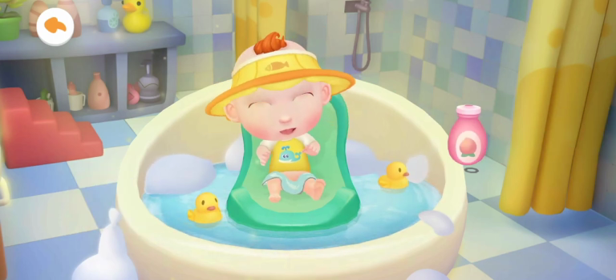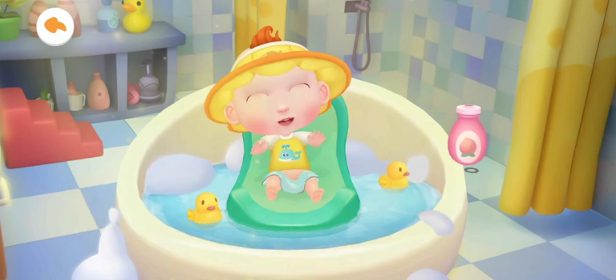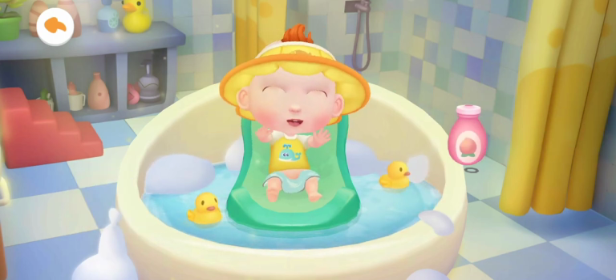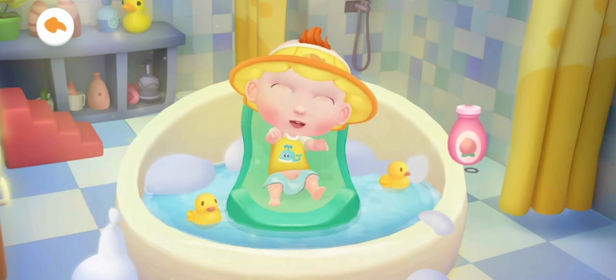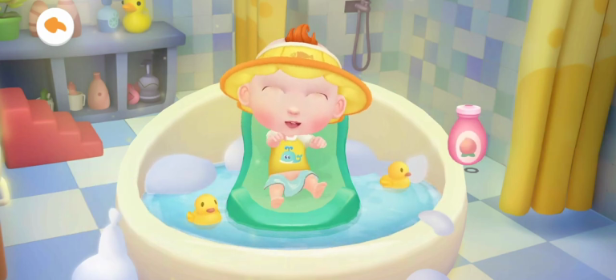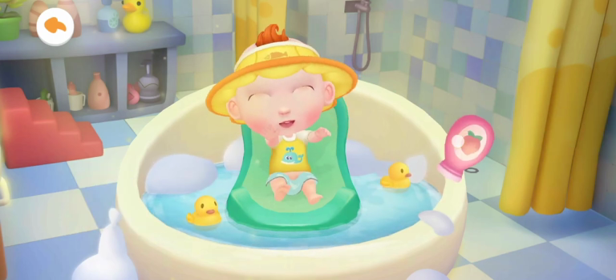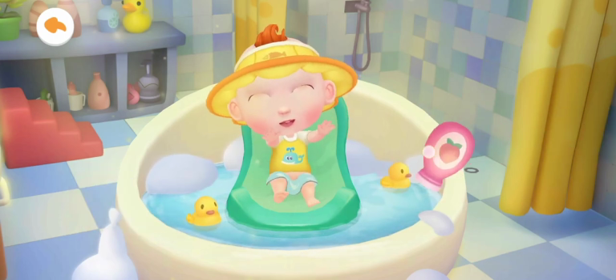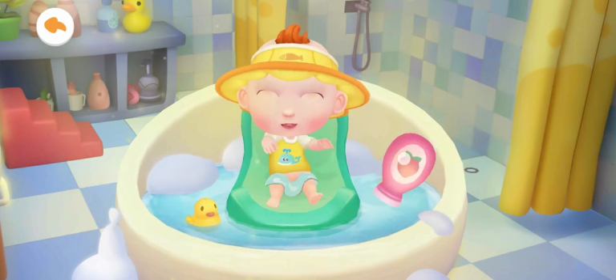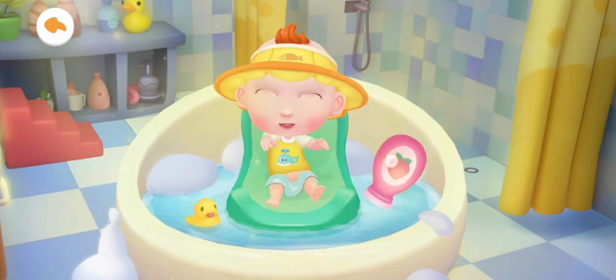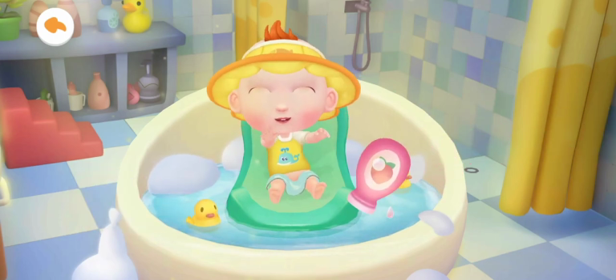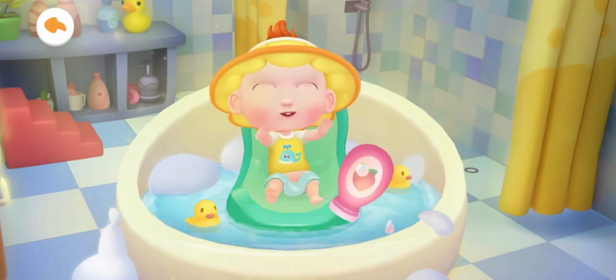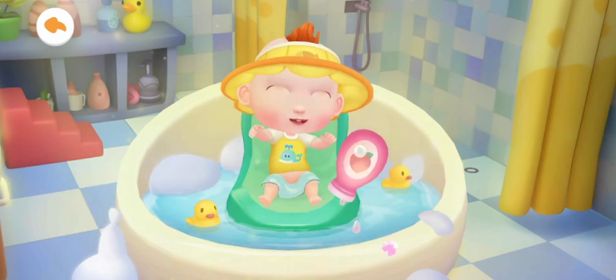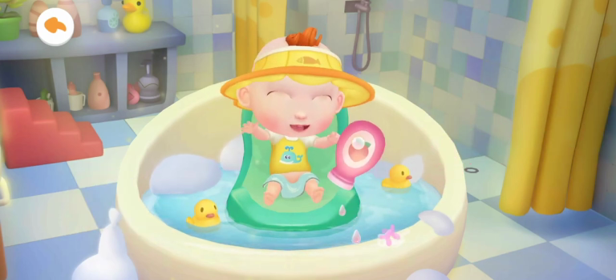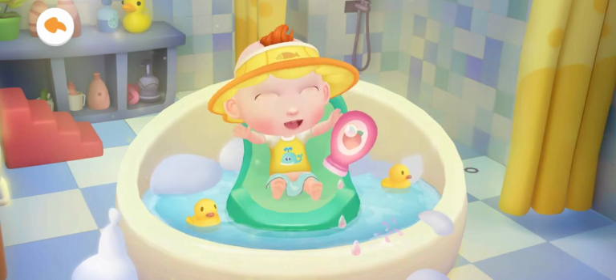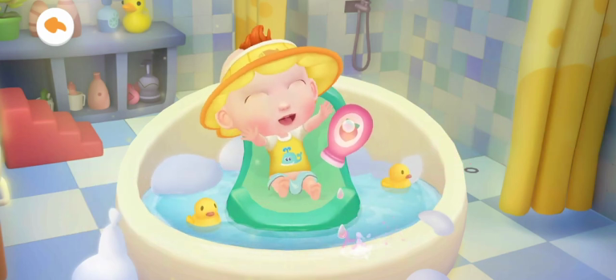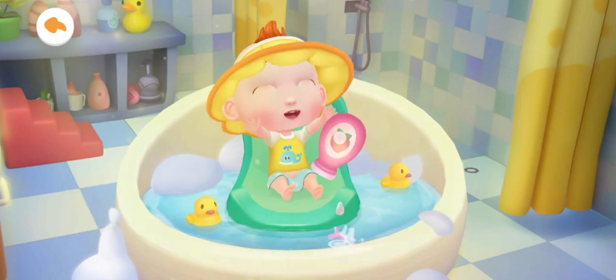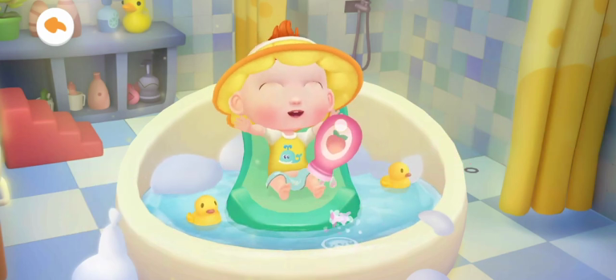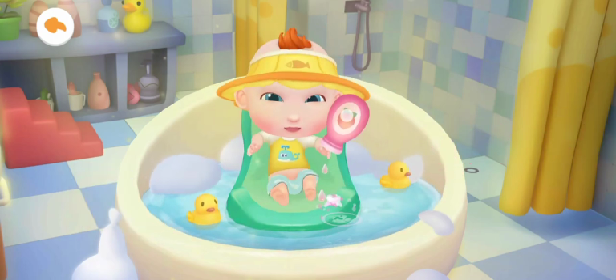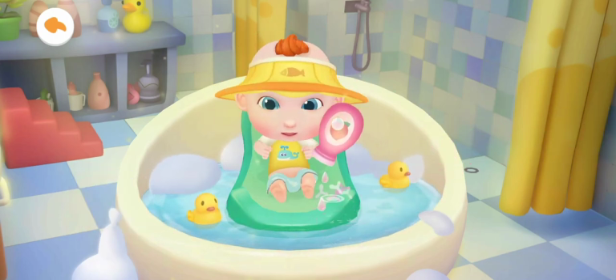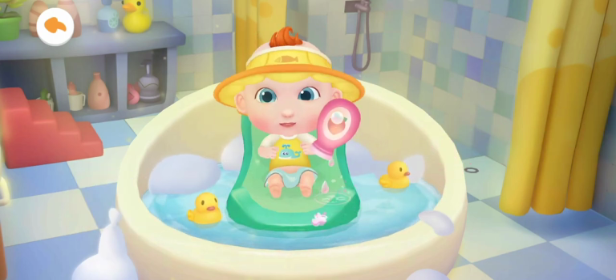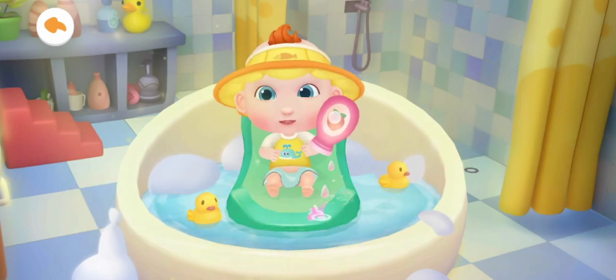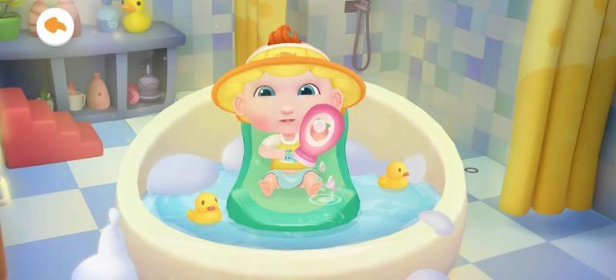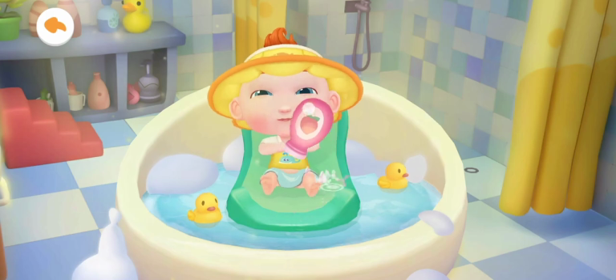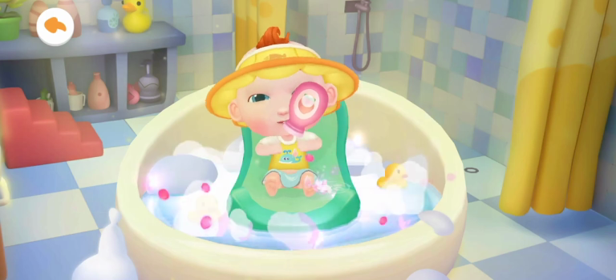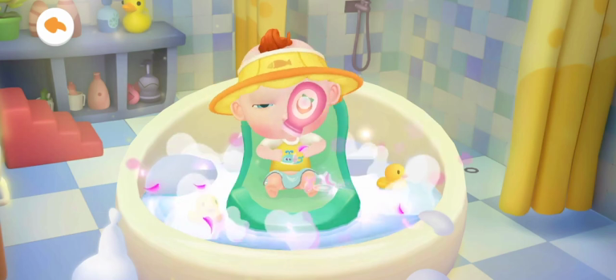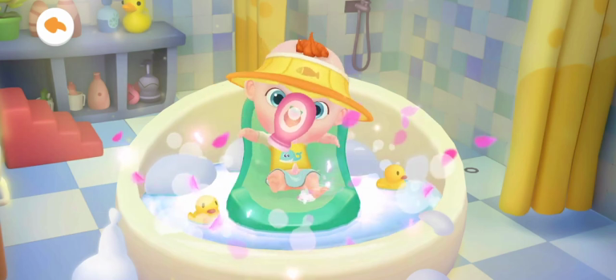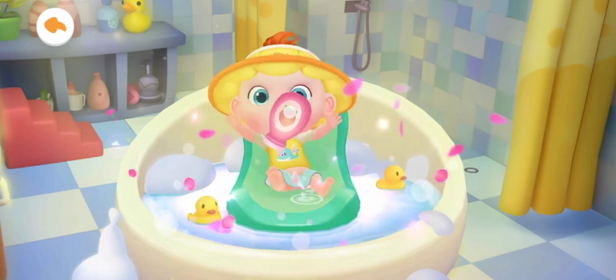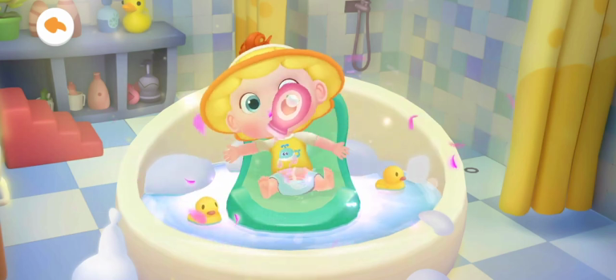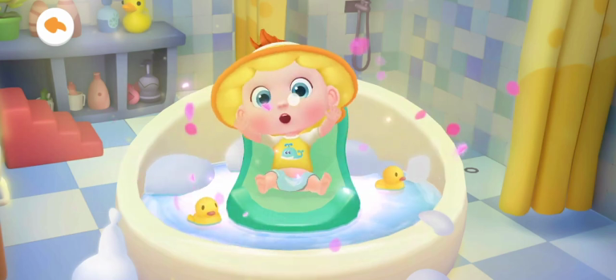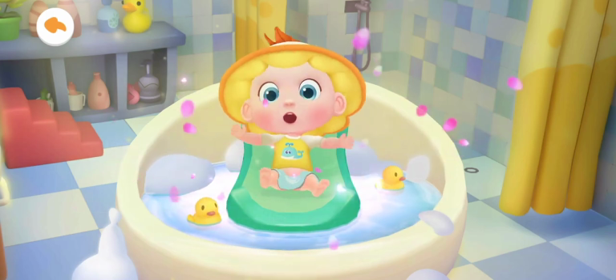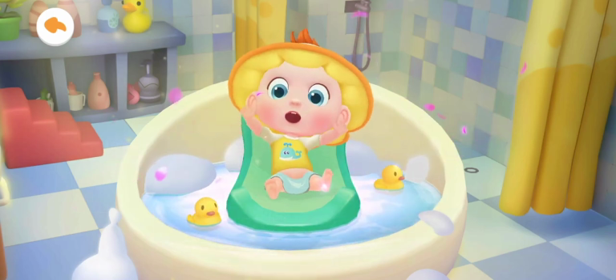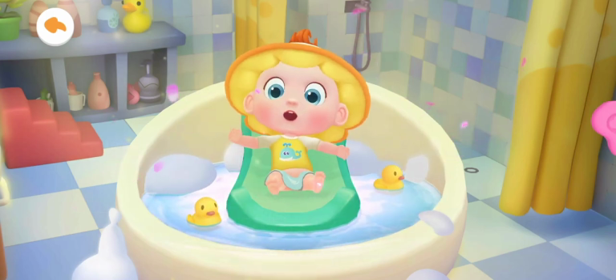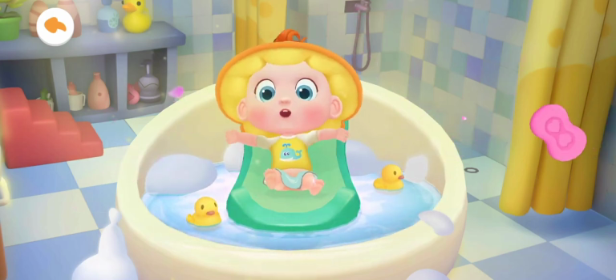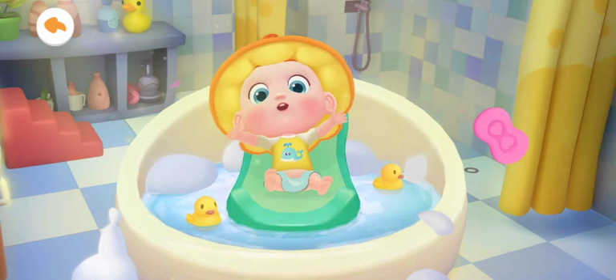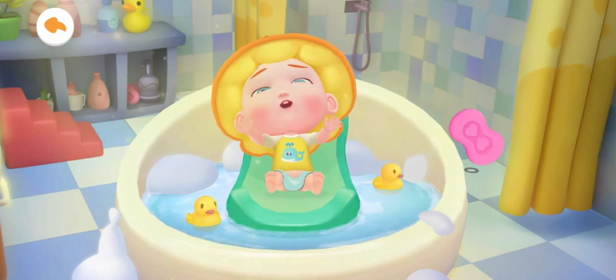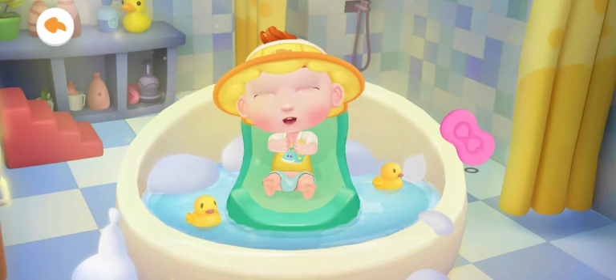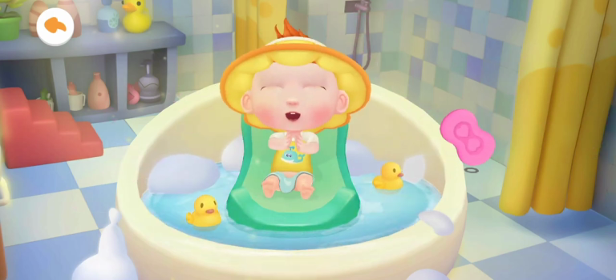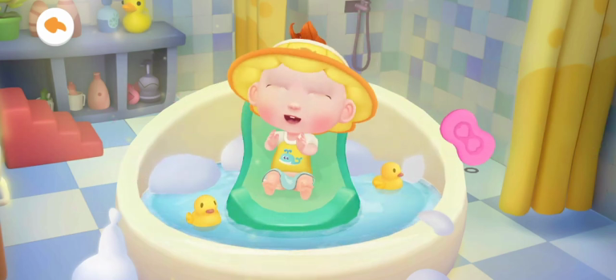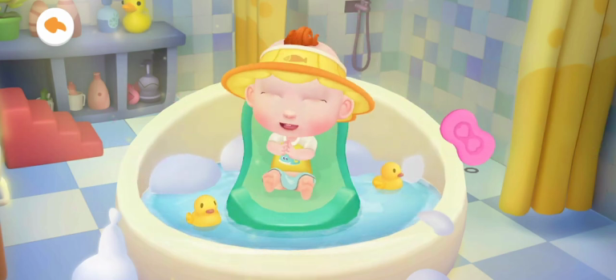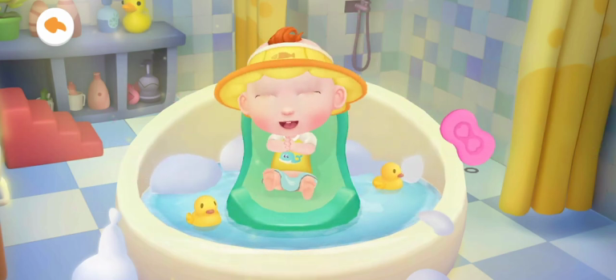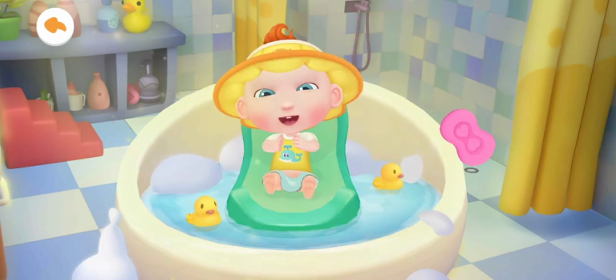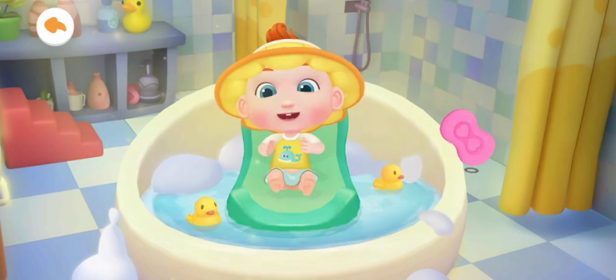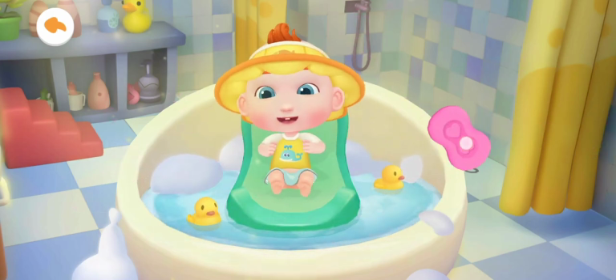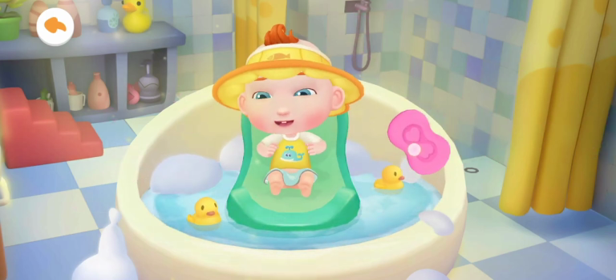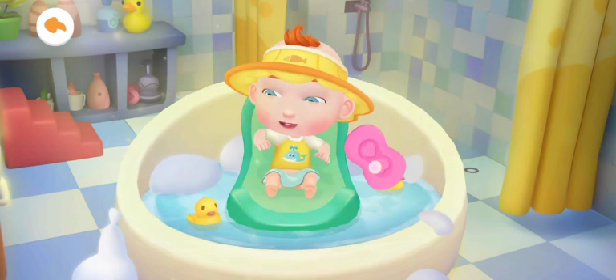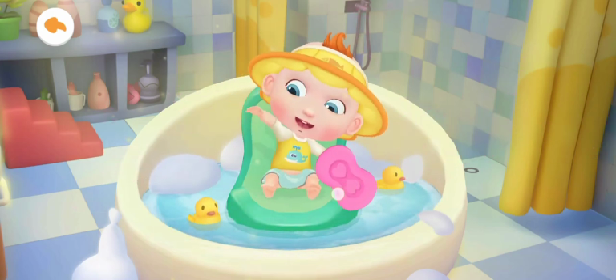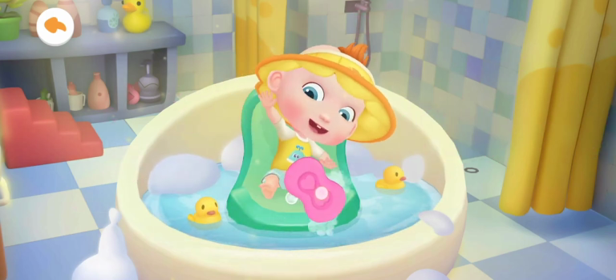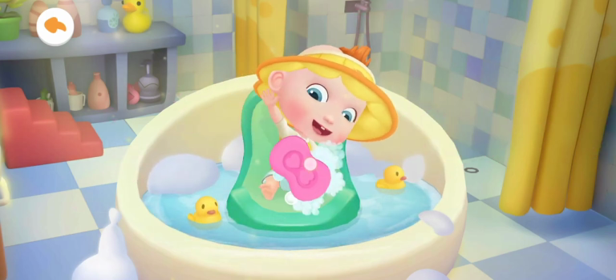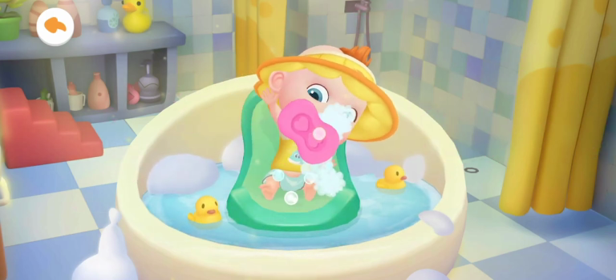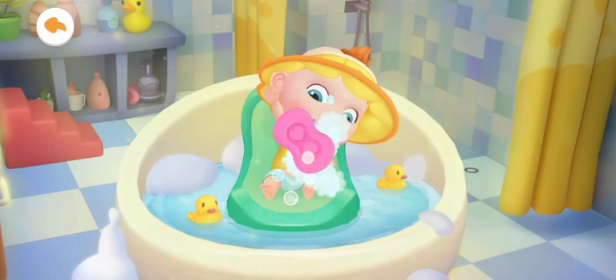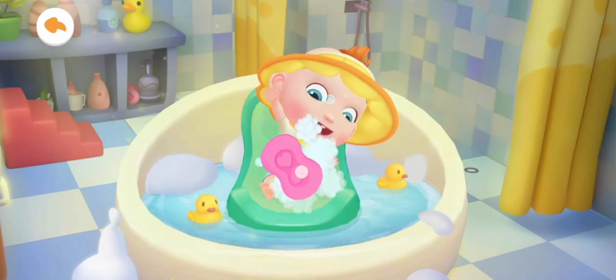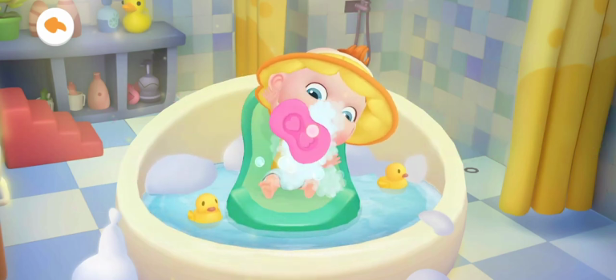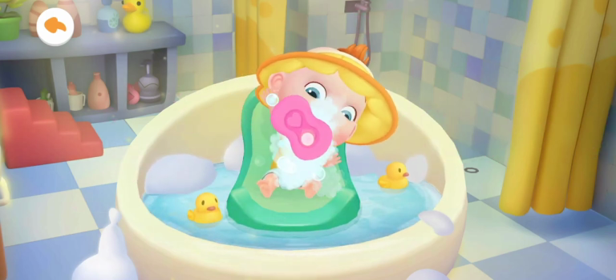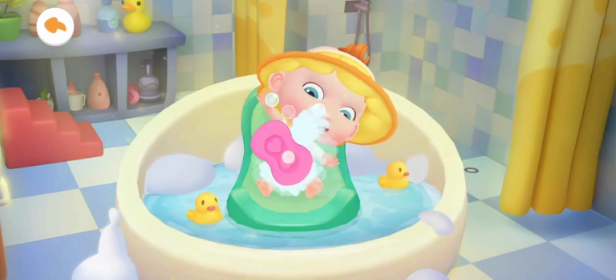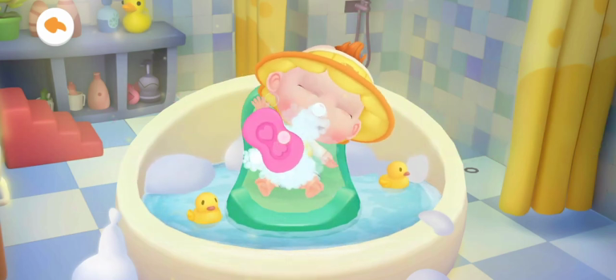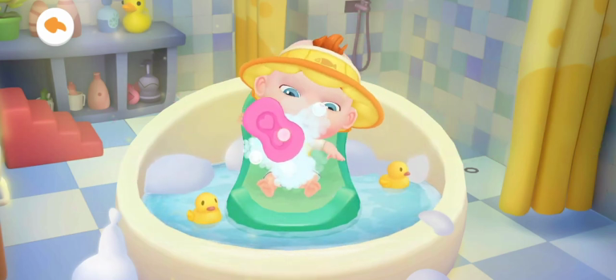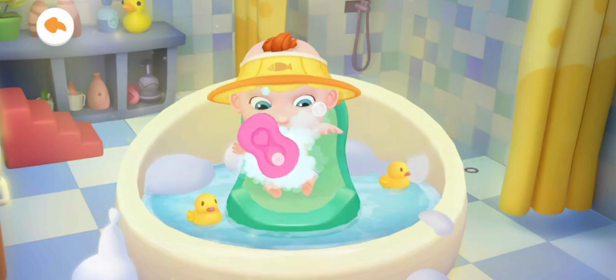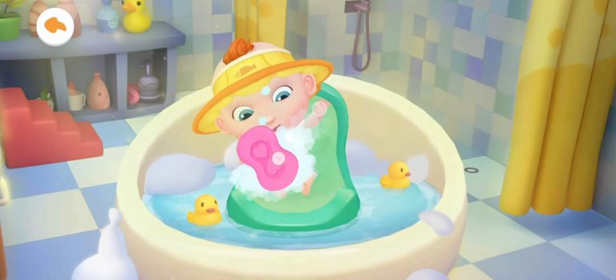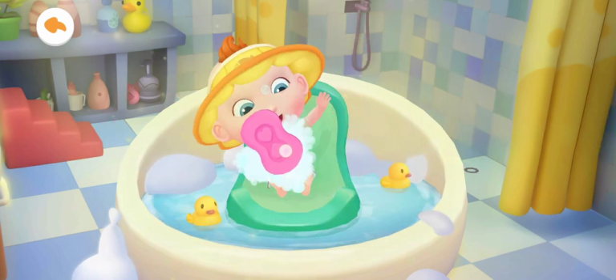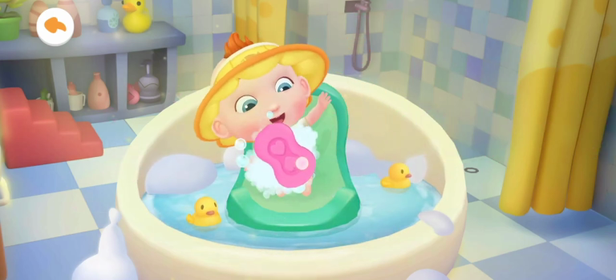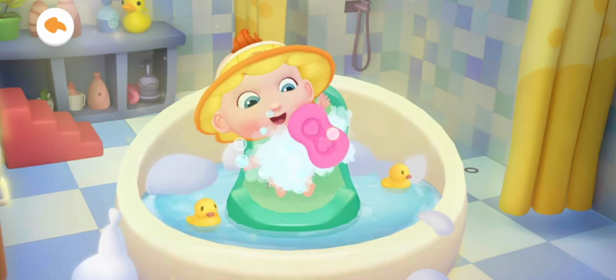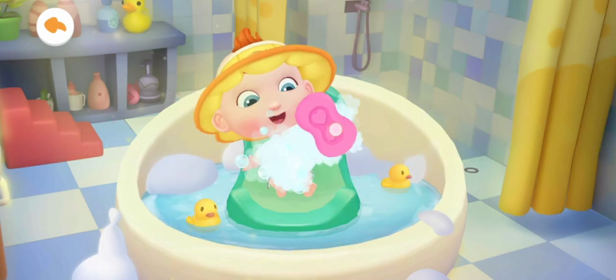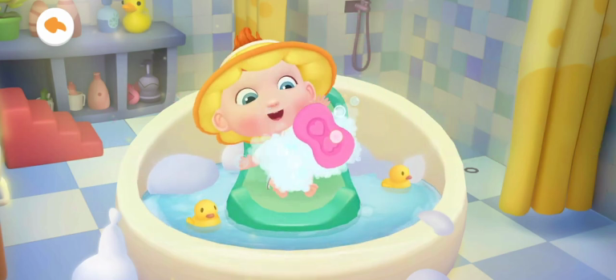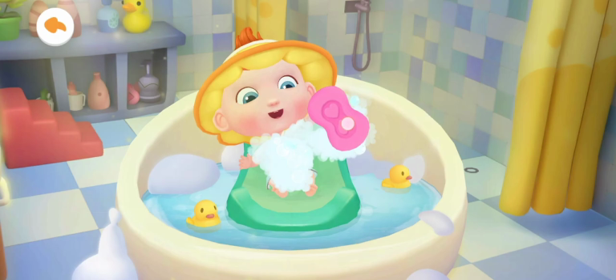Let's add some grapefruit lotion and some soap to wash Jojo cleaner.